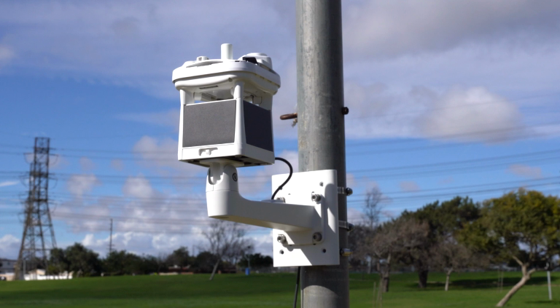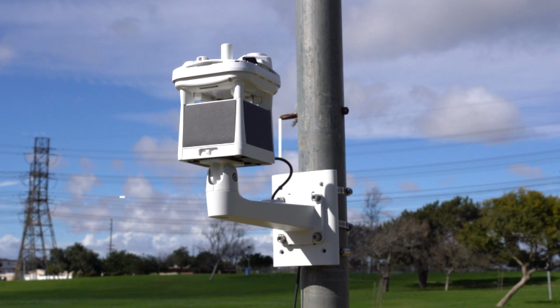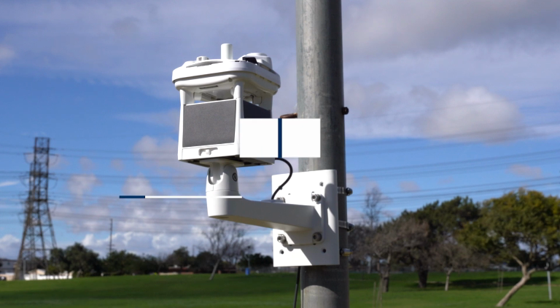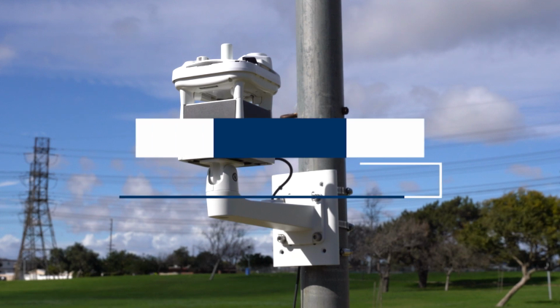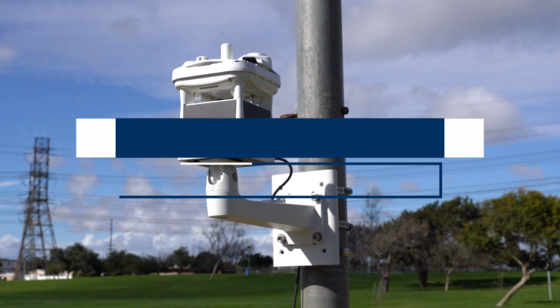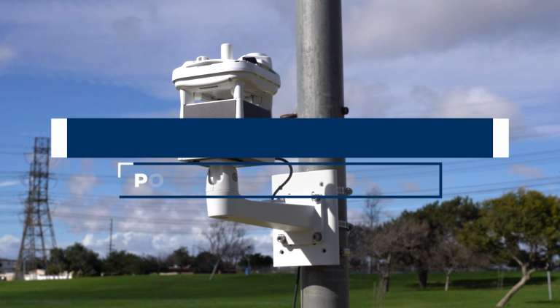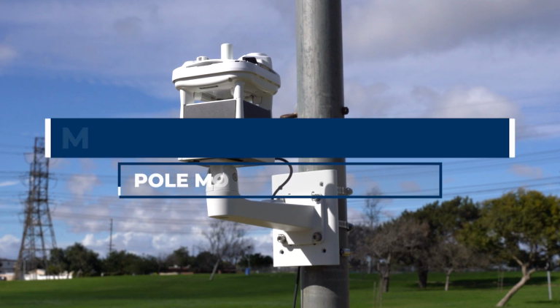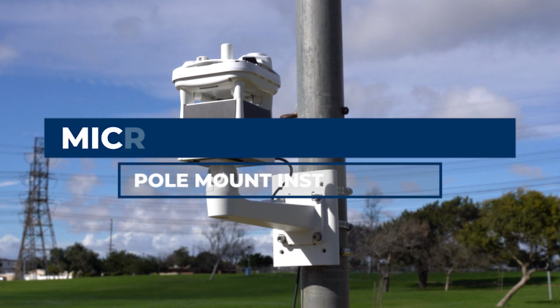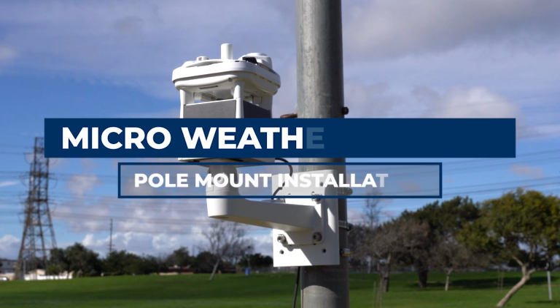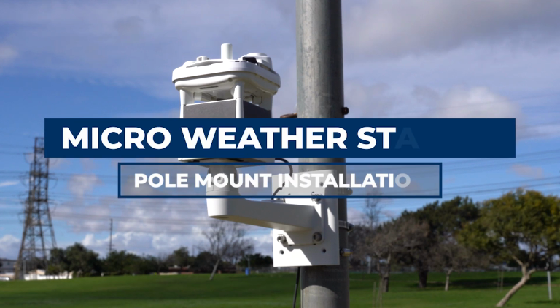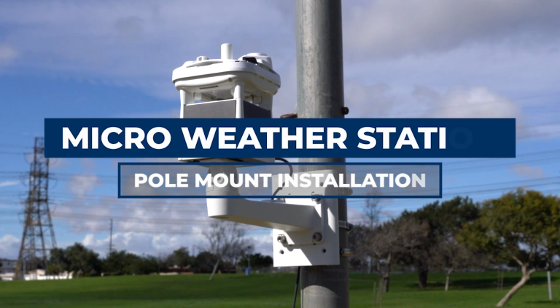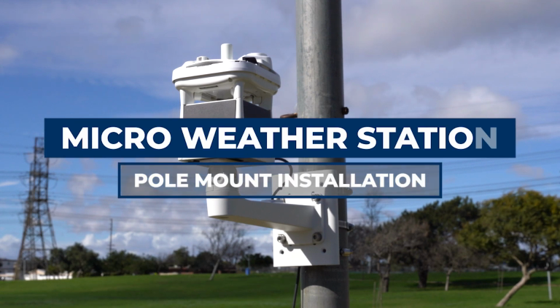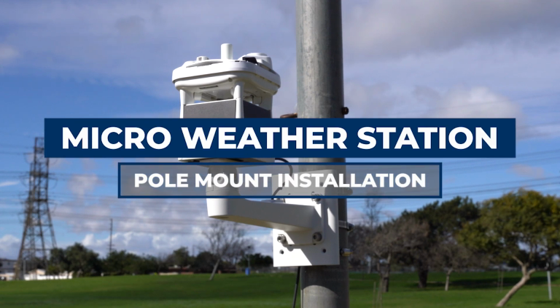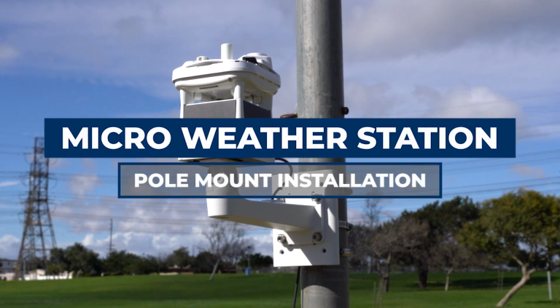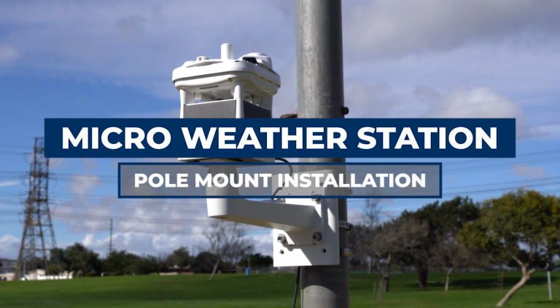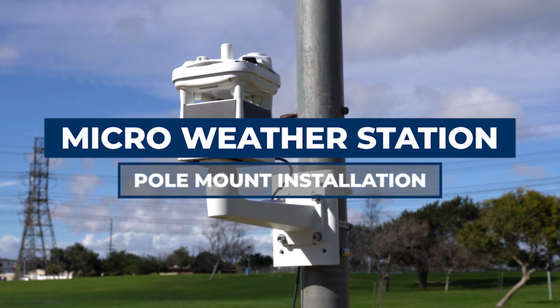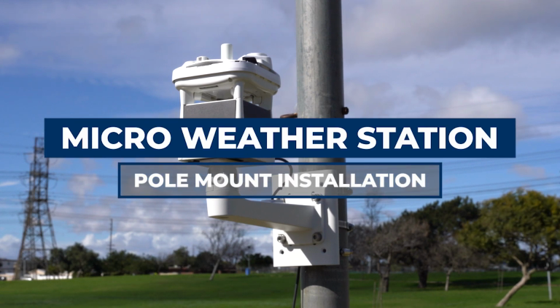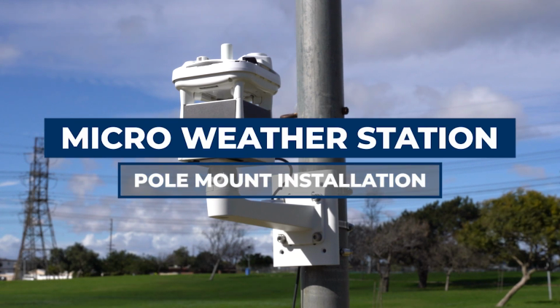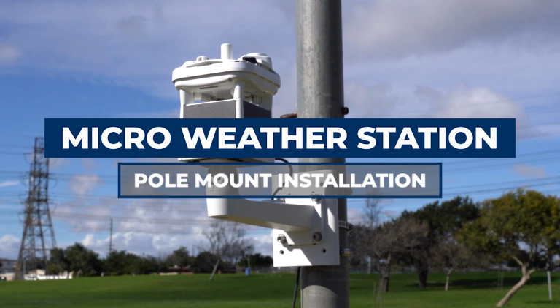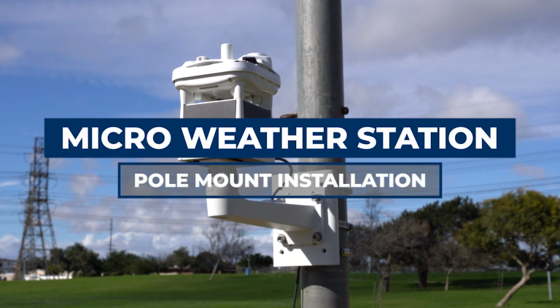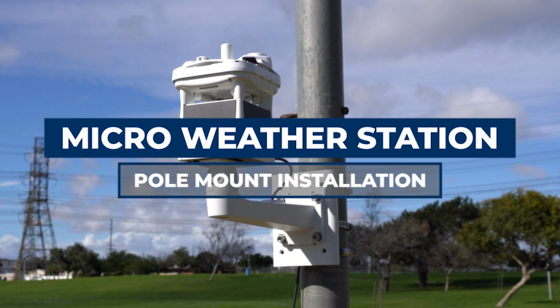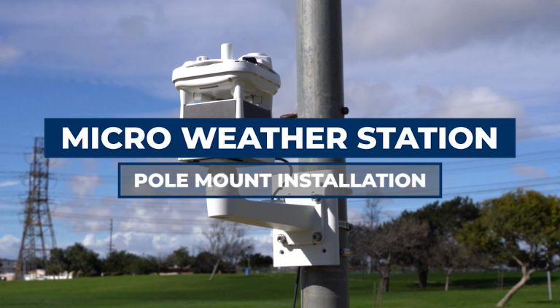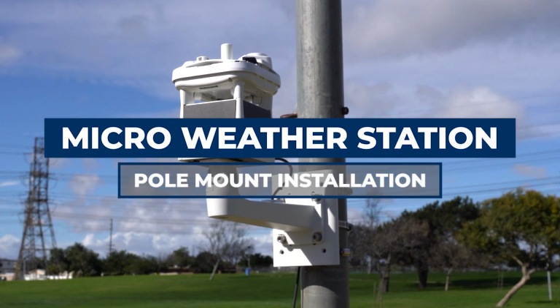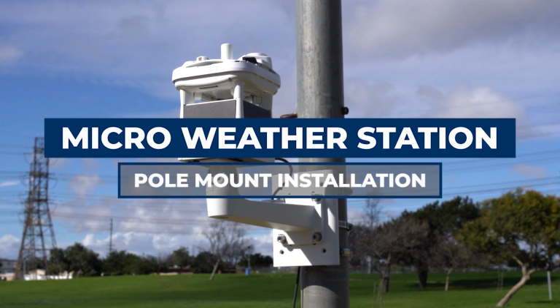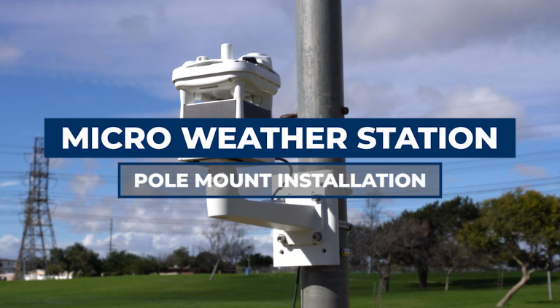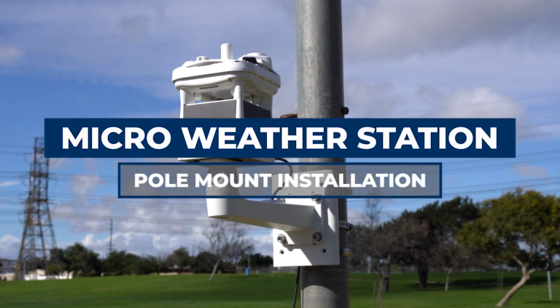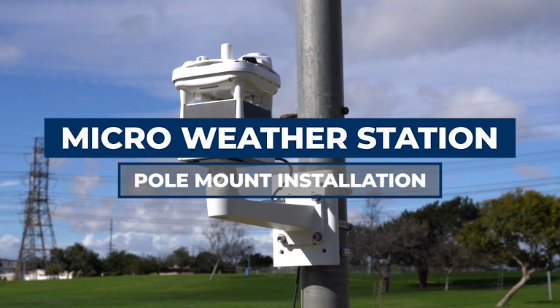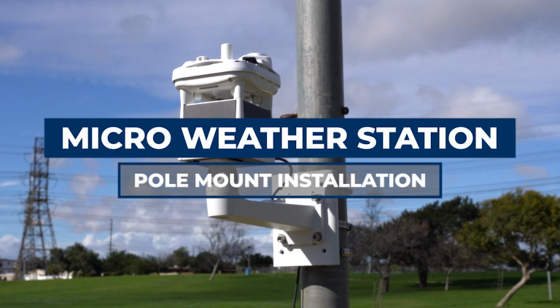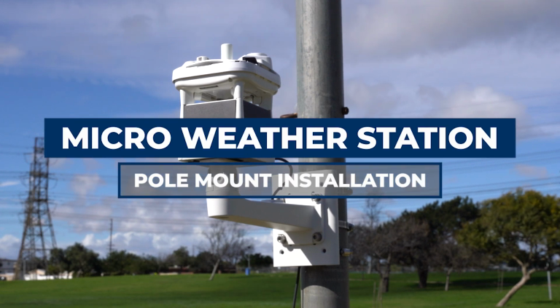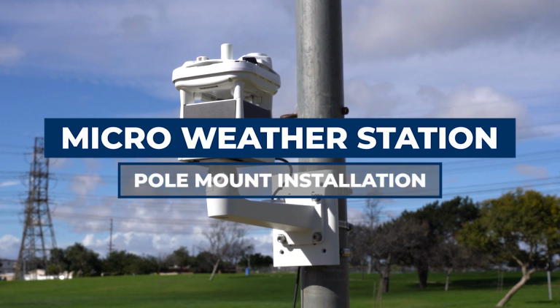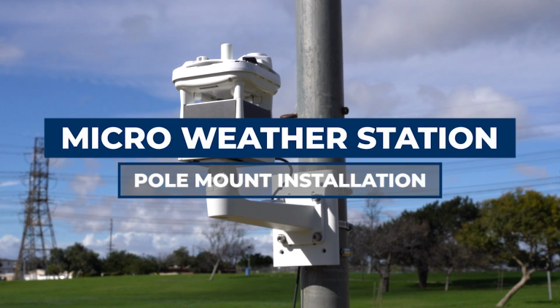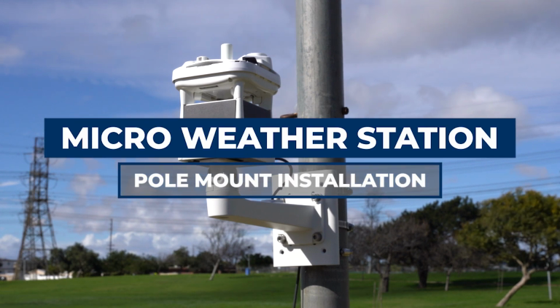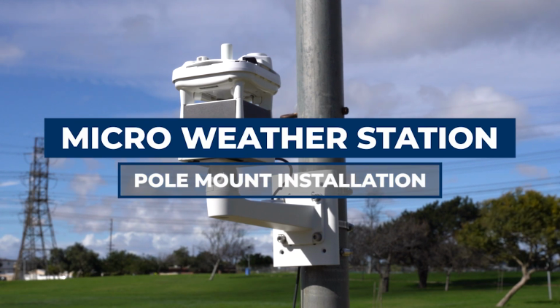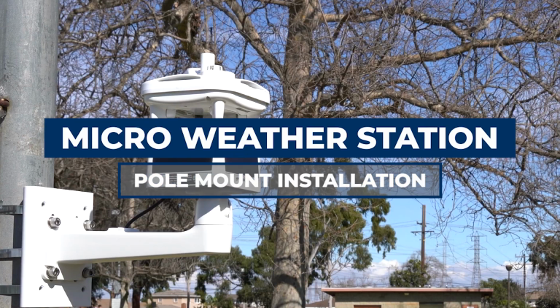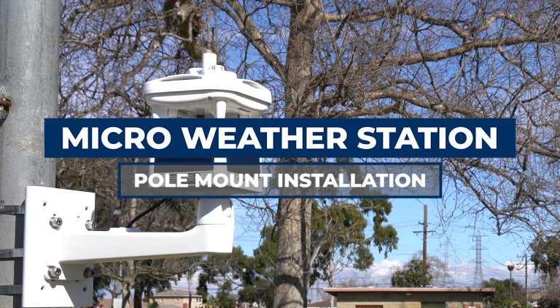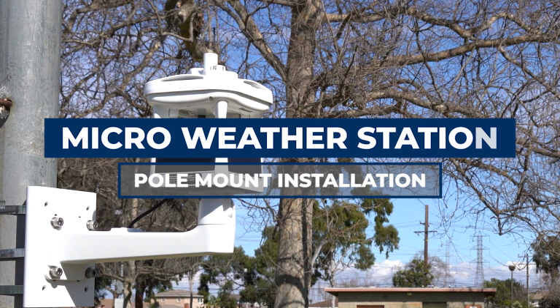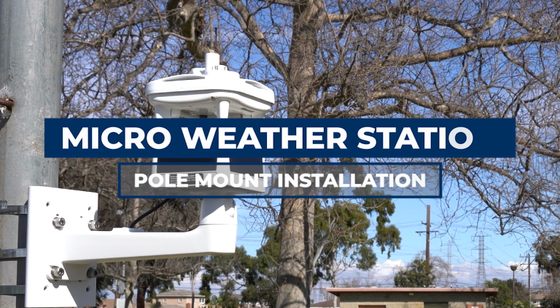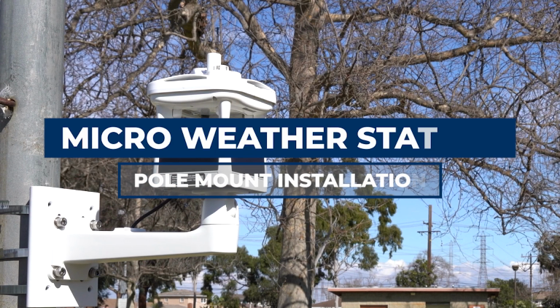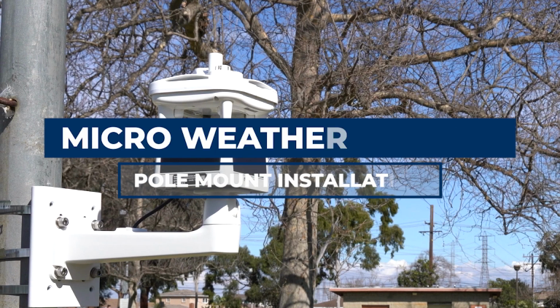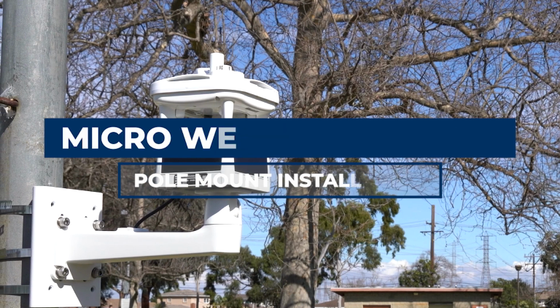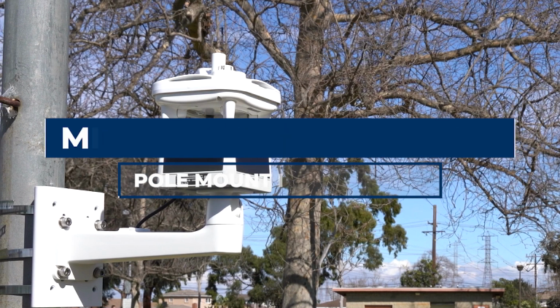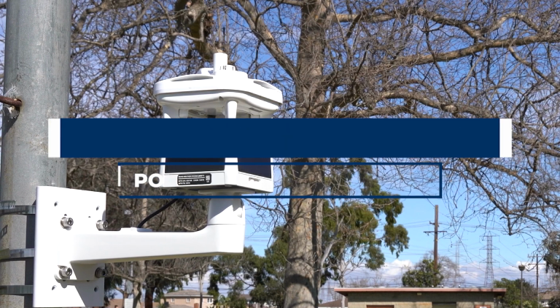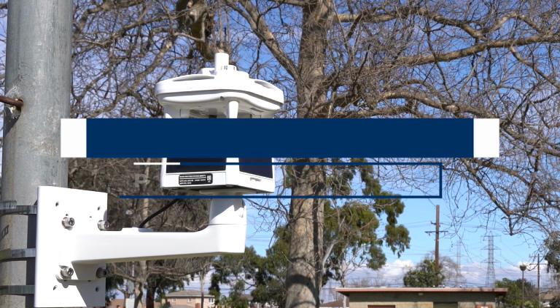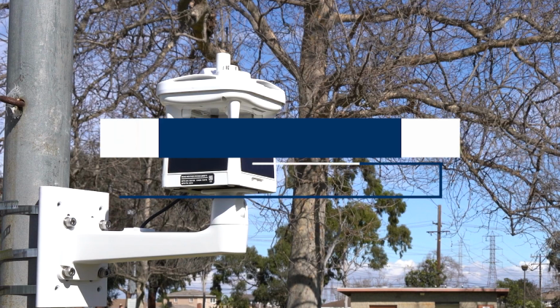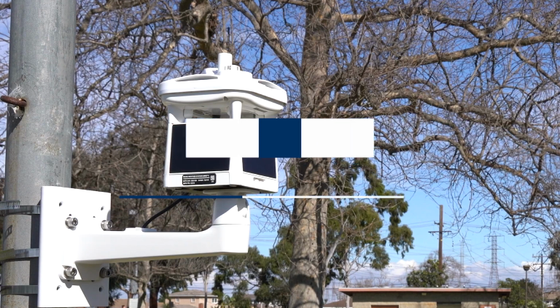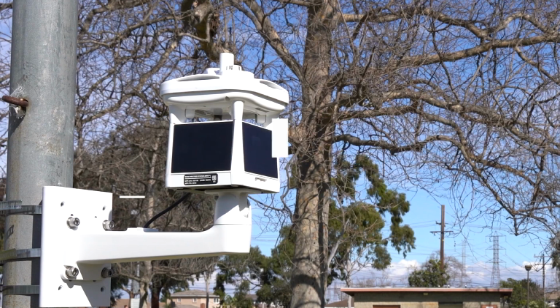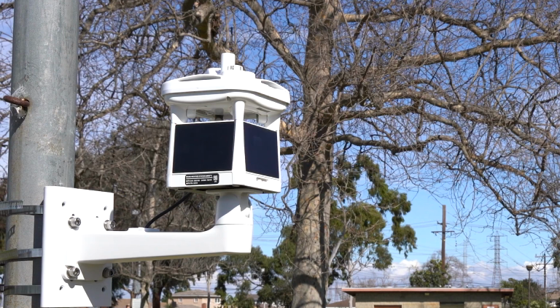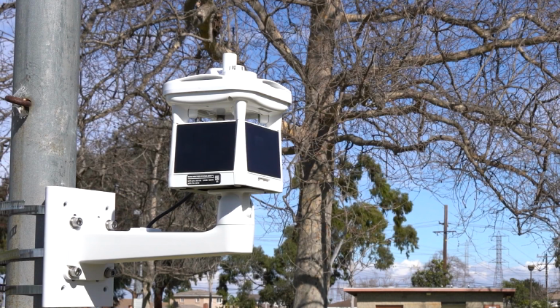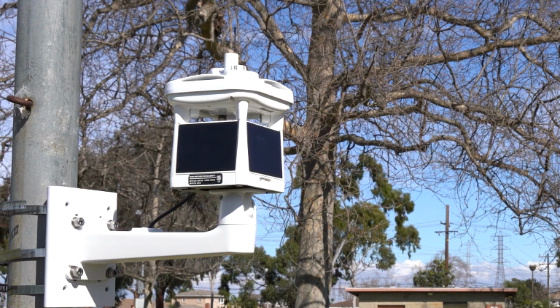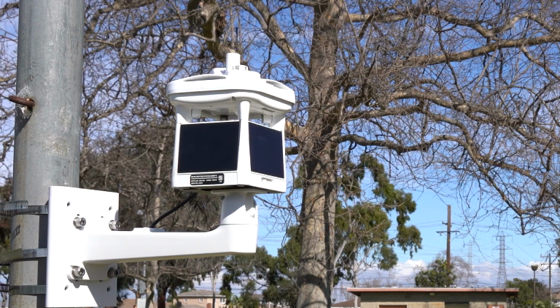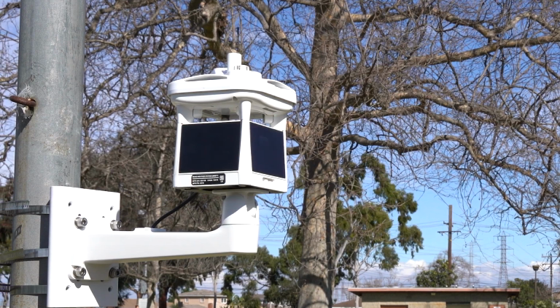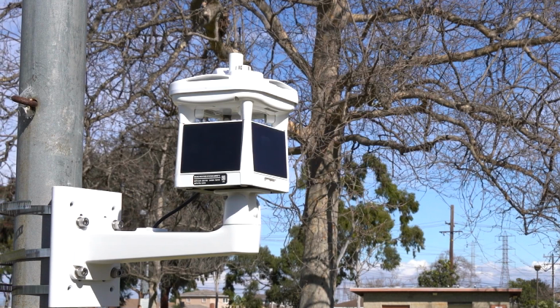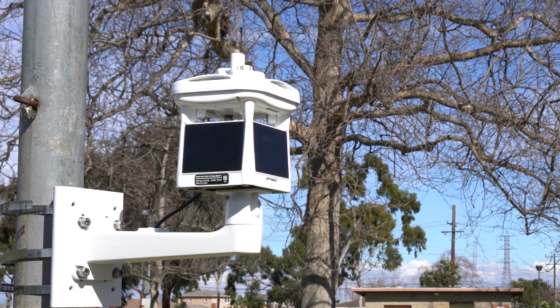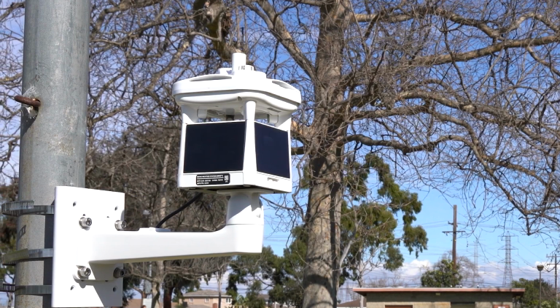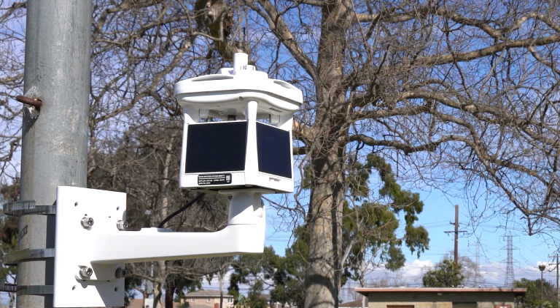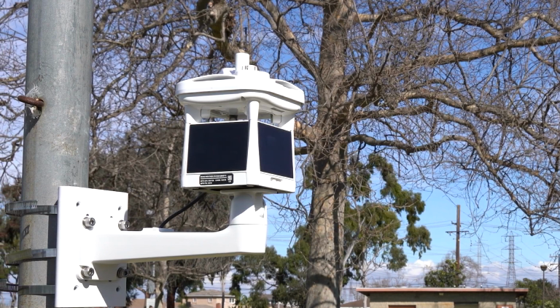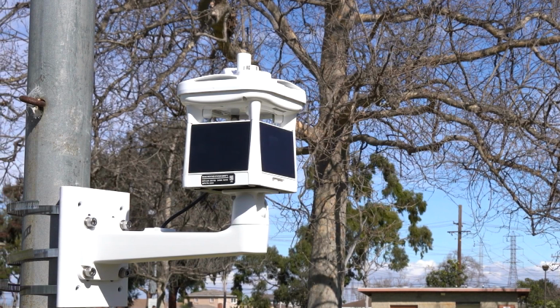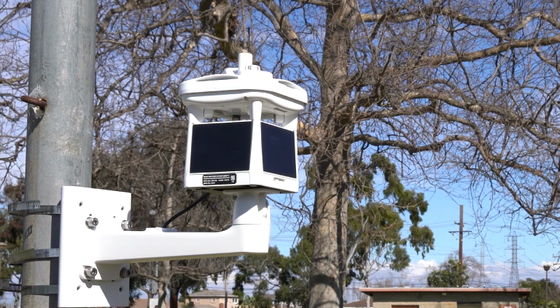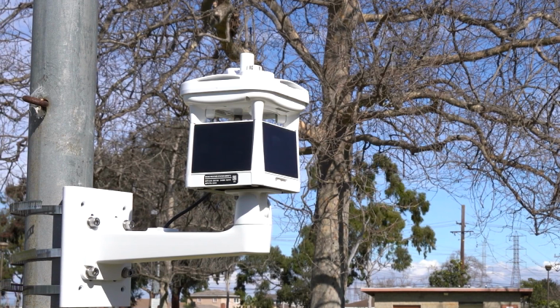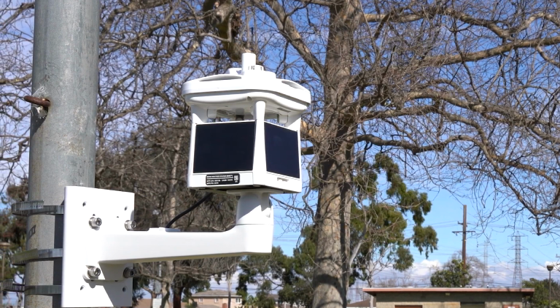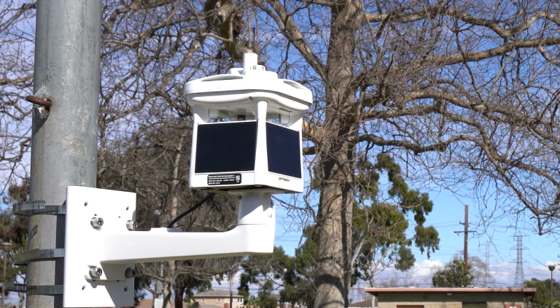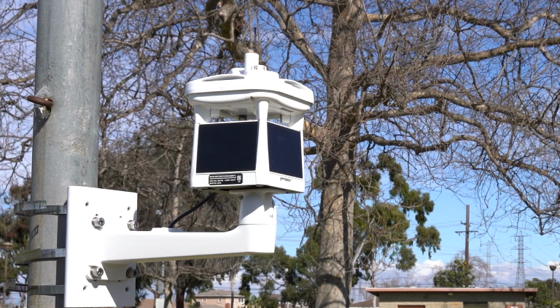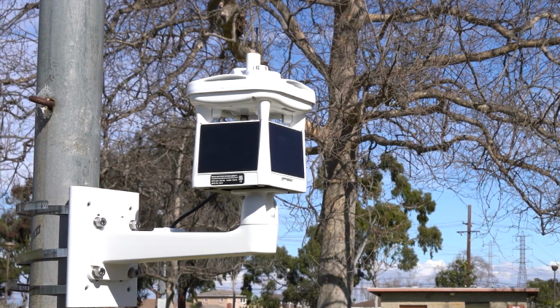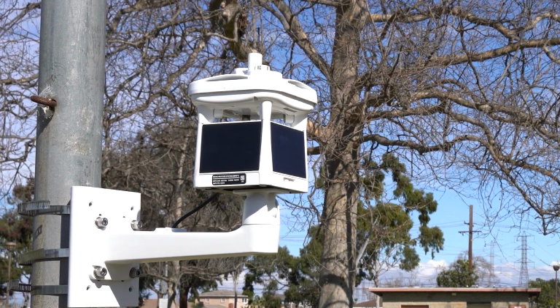This video demonstrates how to install the micro weather station onto a pole mount, as well as site selection guidelines and how to power on the unit.